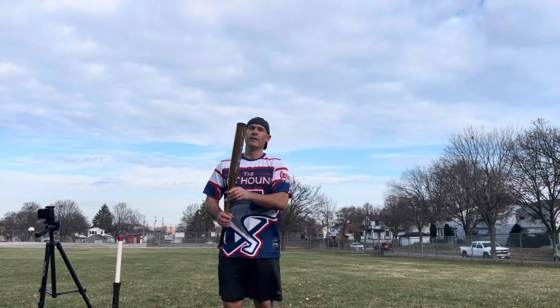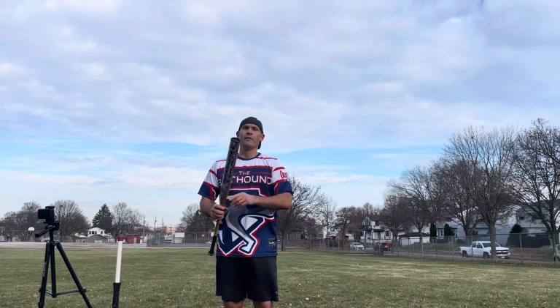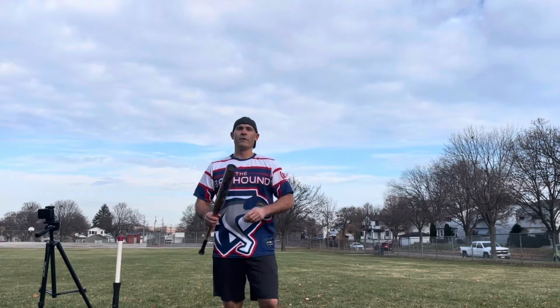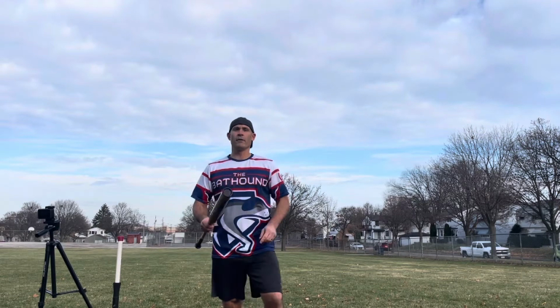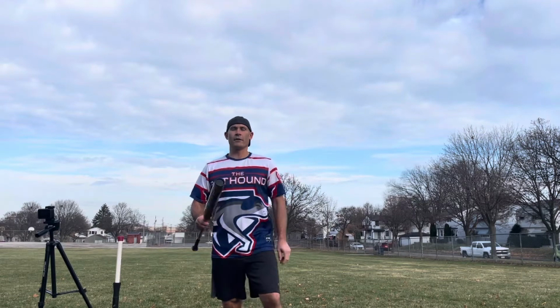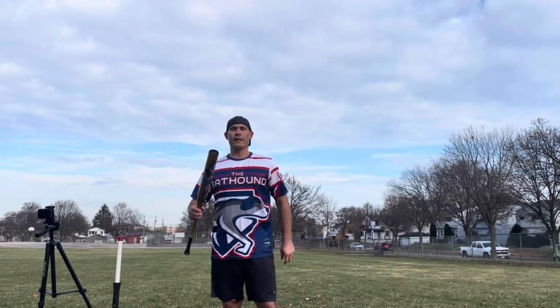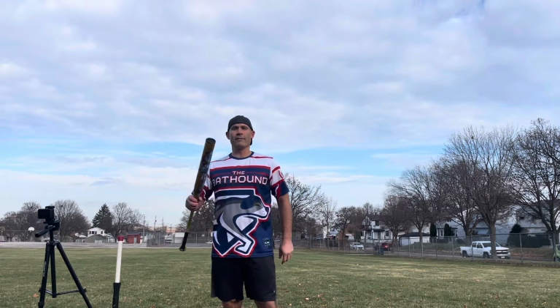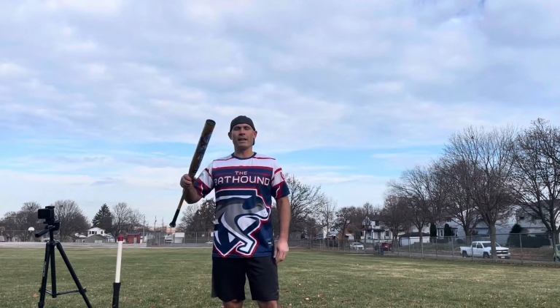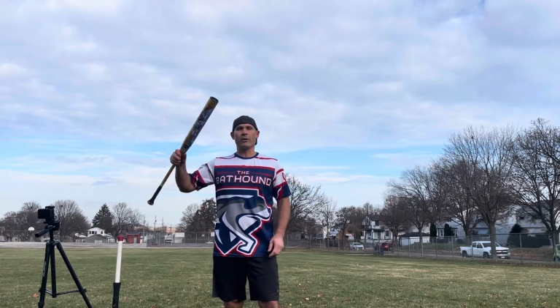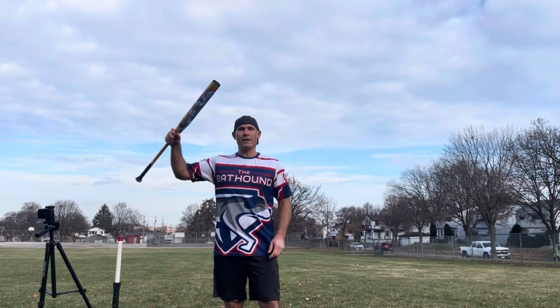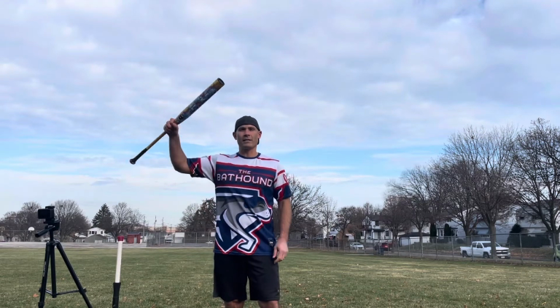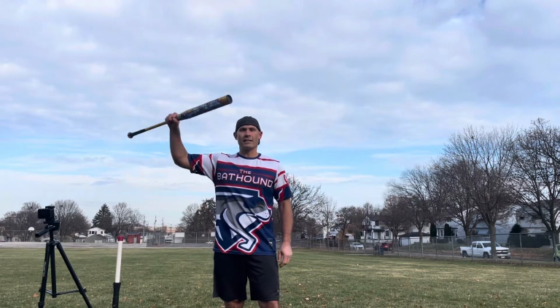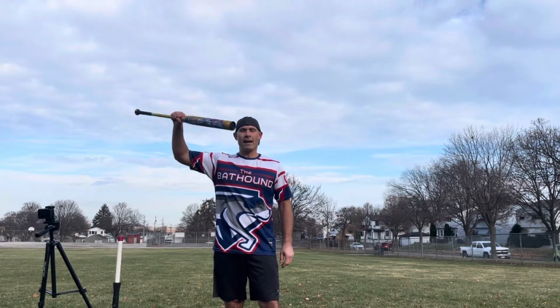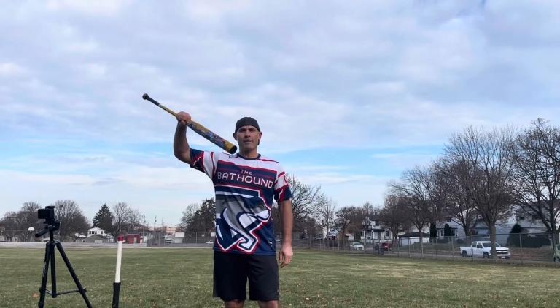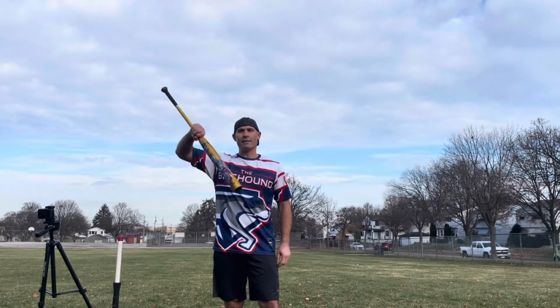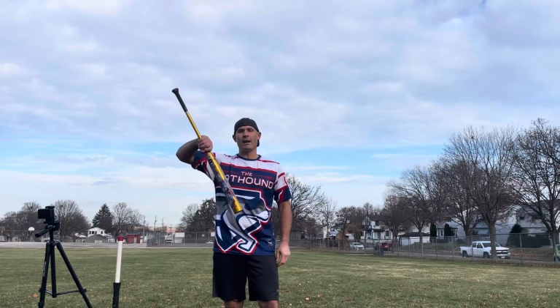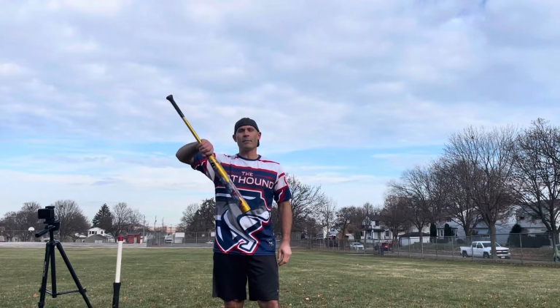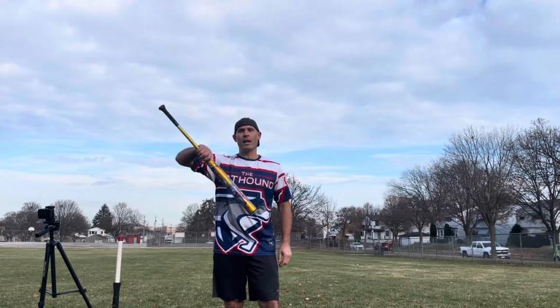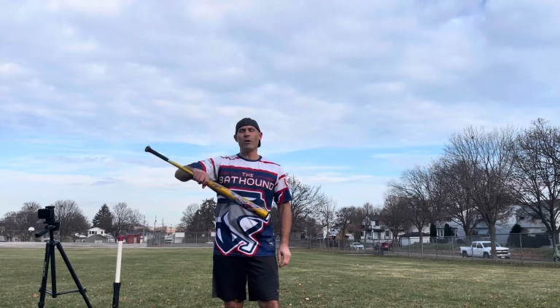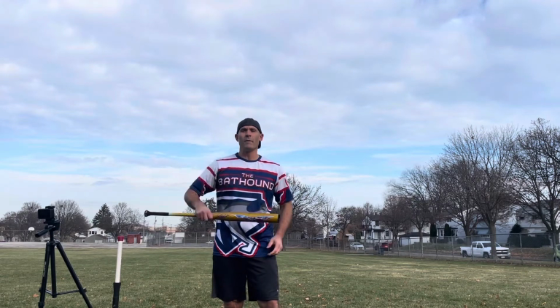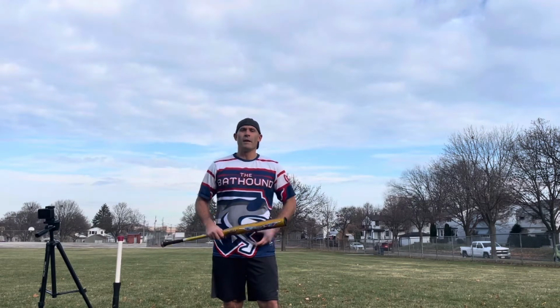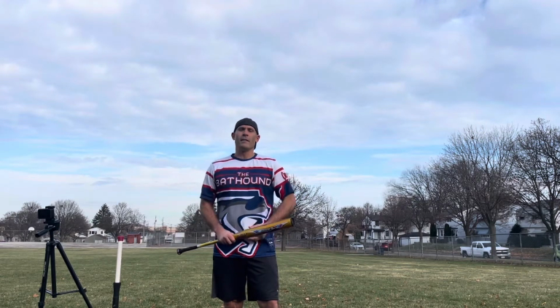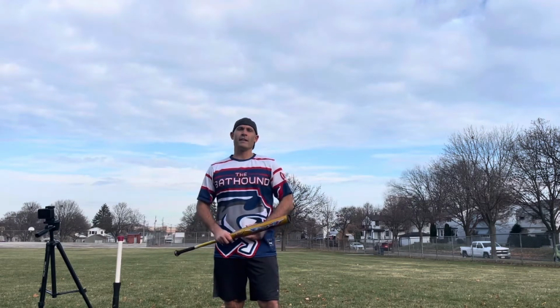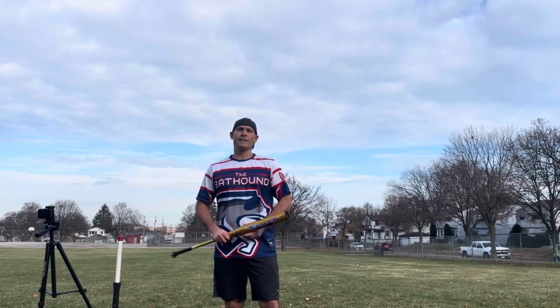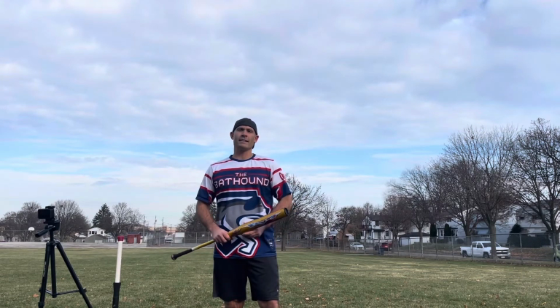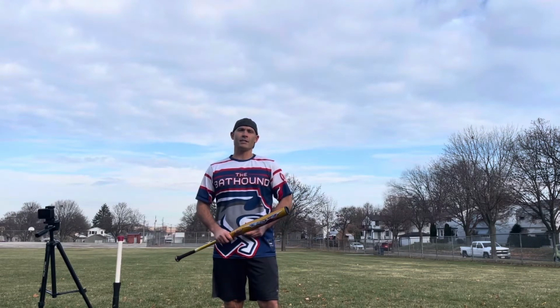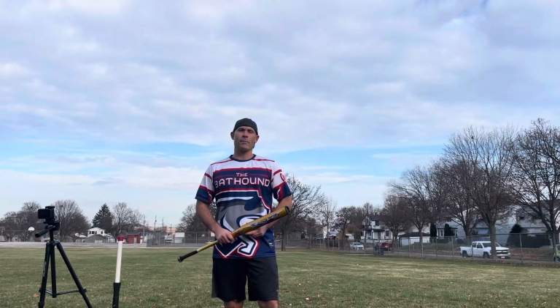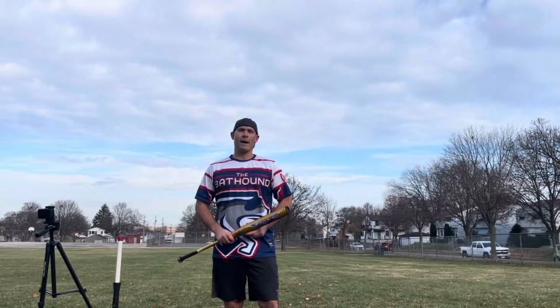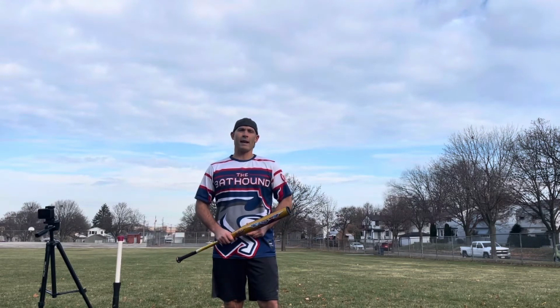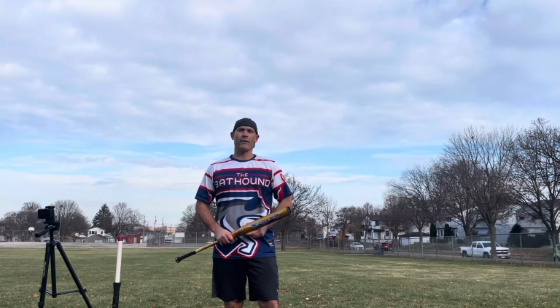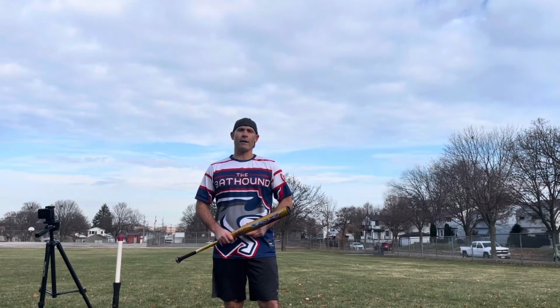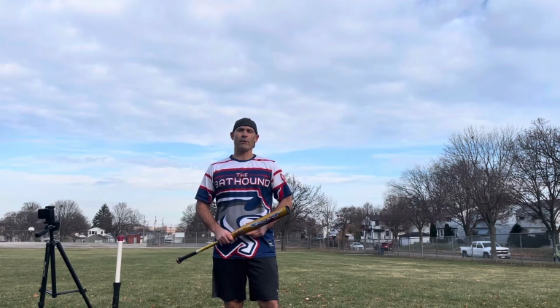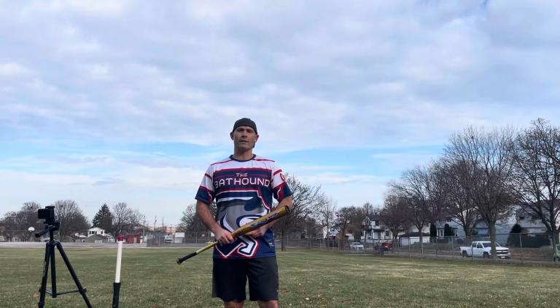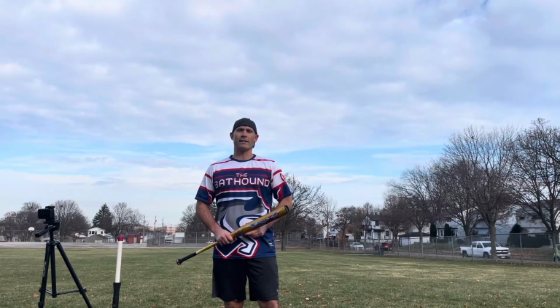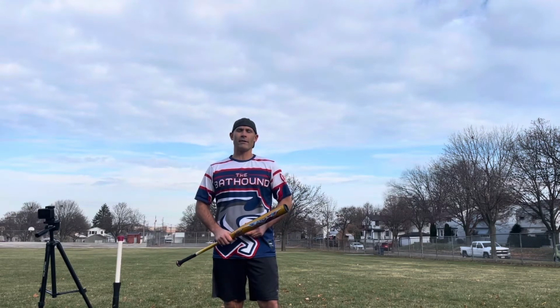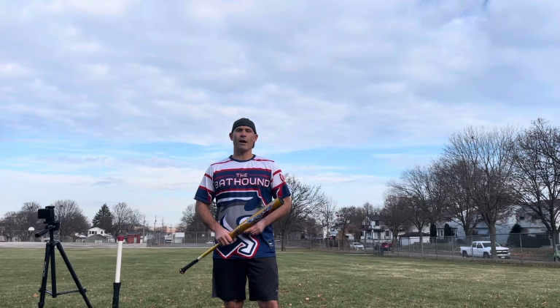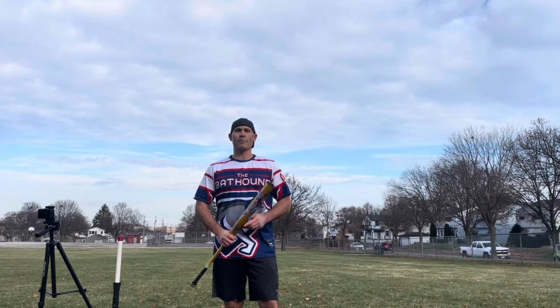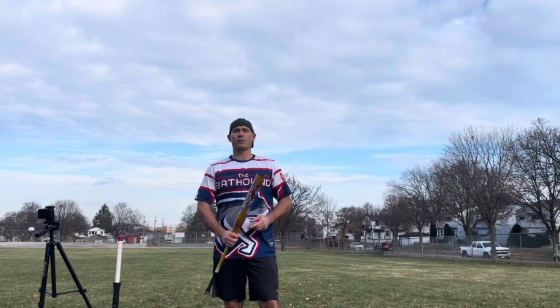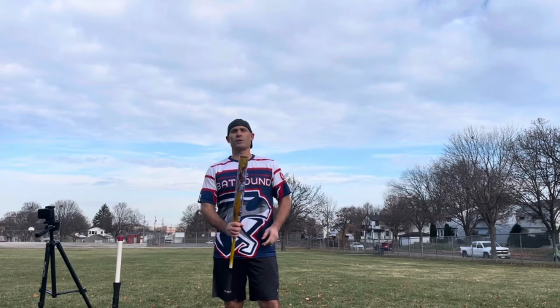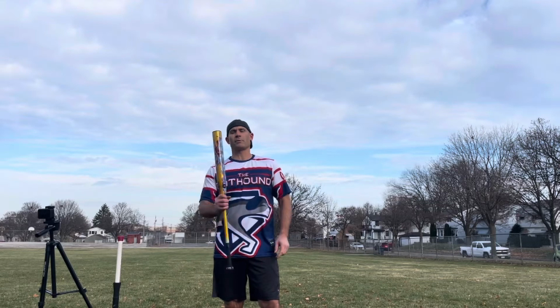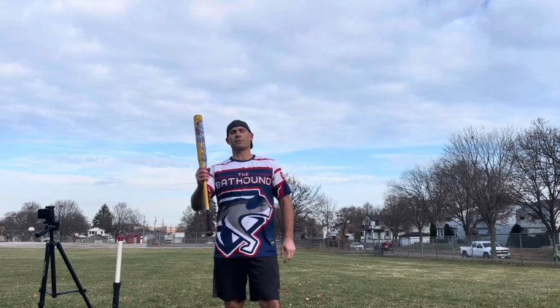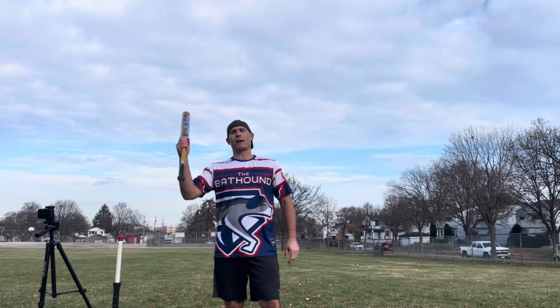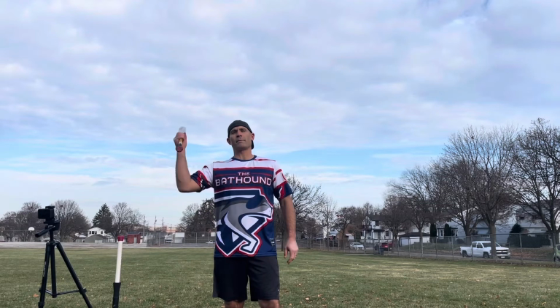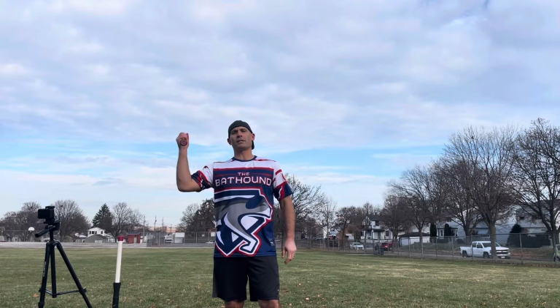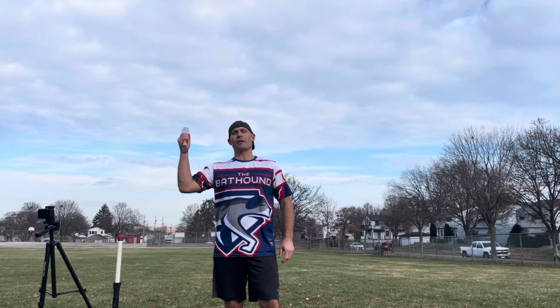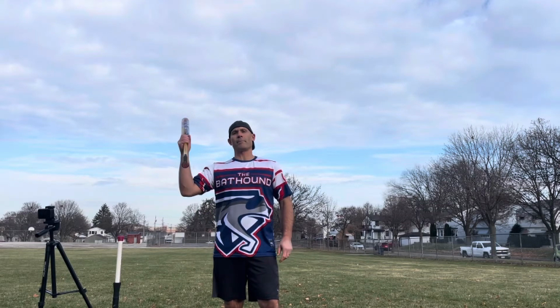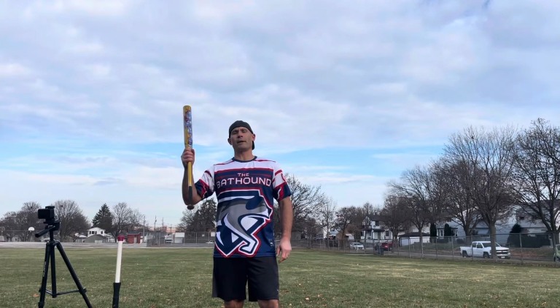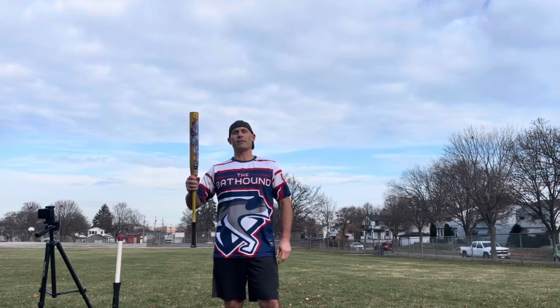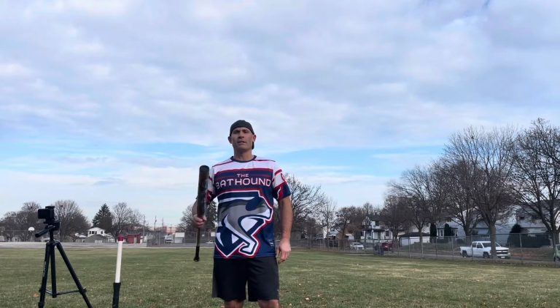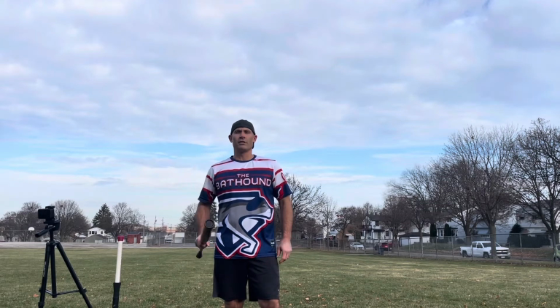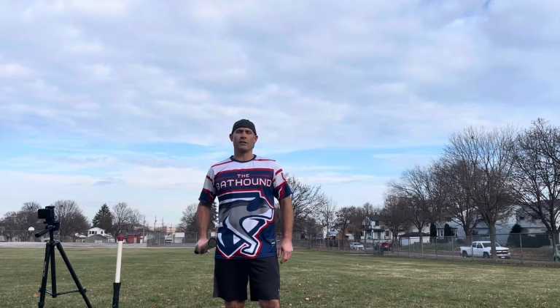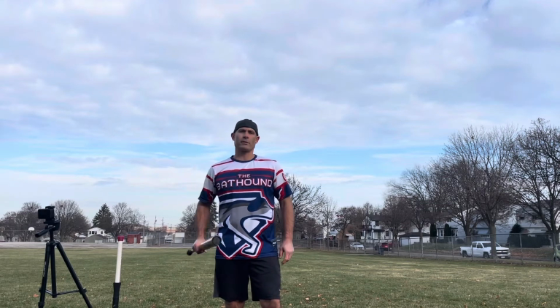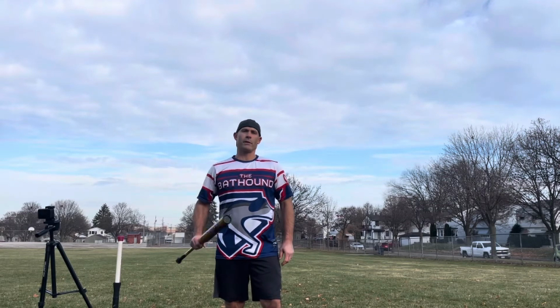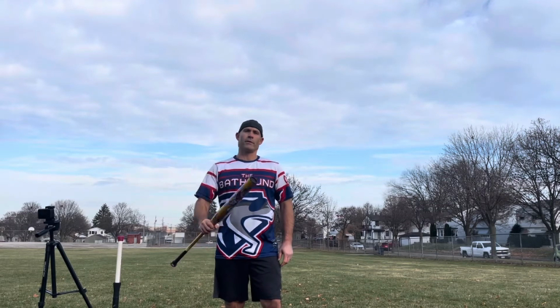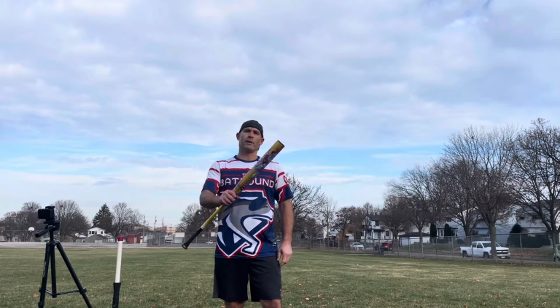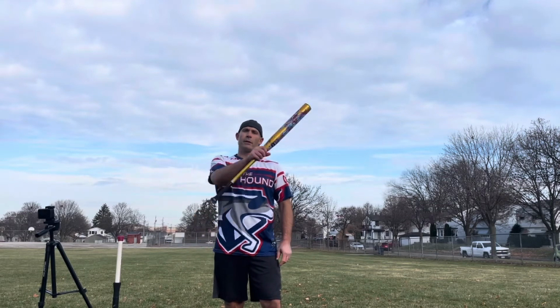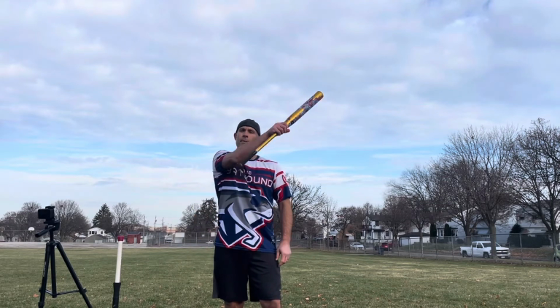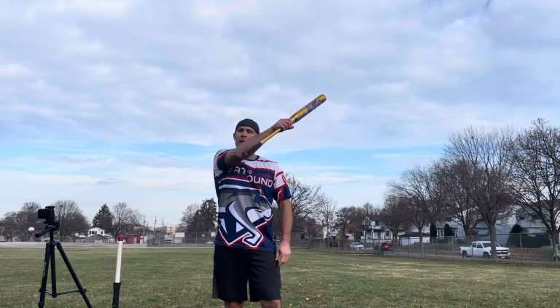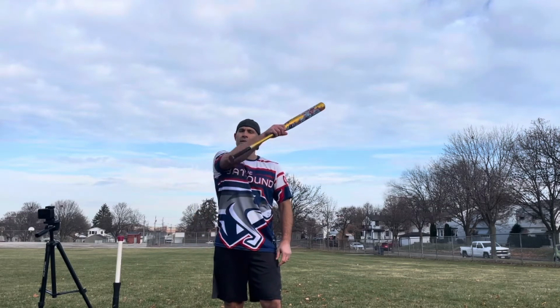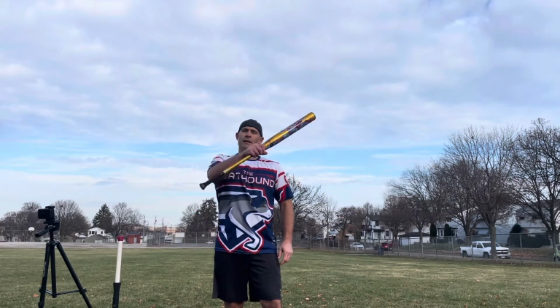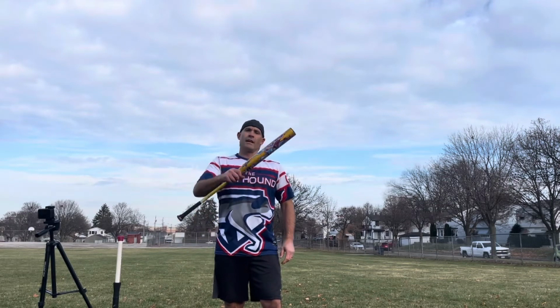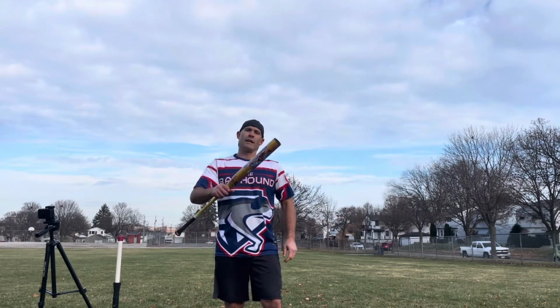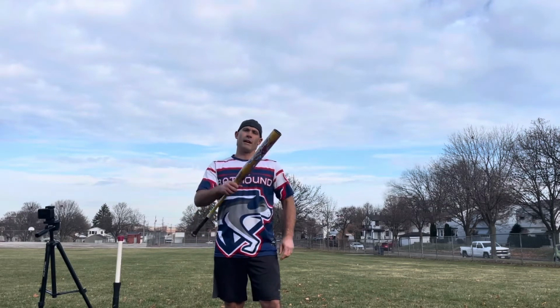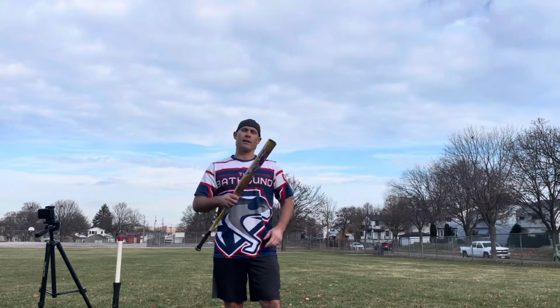Feel free to leave any questions or comments down below. This is the Bat Hound, everyone. Signing on. Be sure to subscribe to the channel up here. Check out some other videos up here and down here.